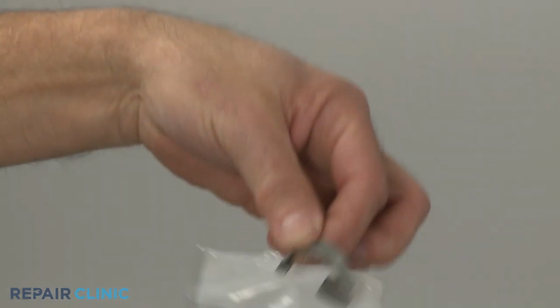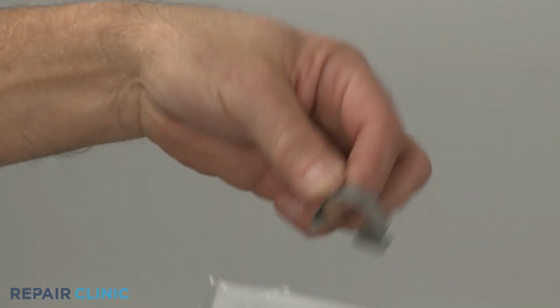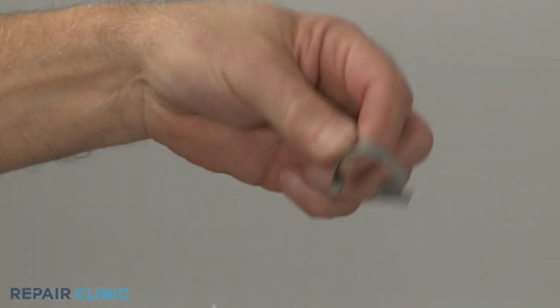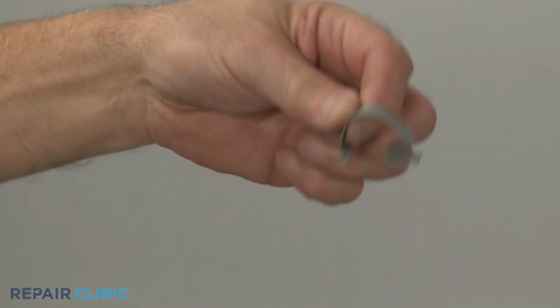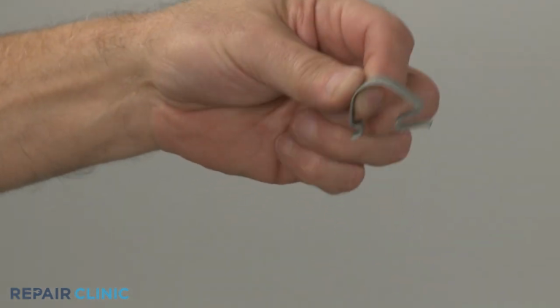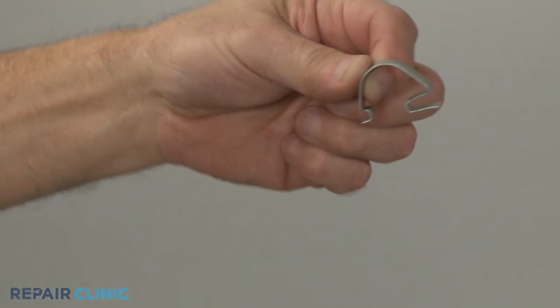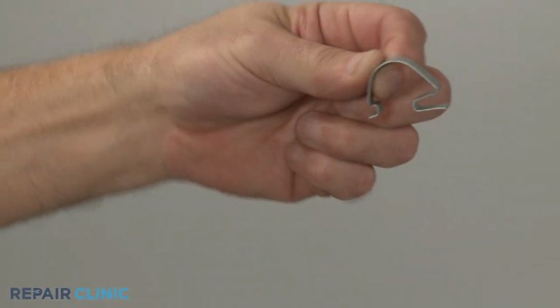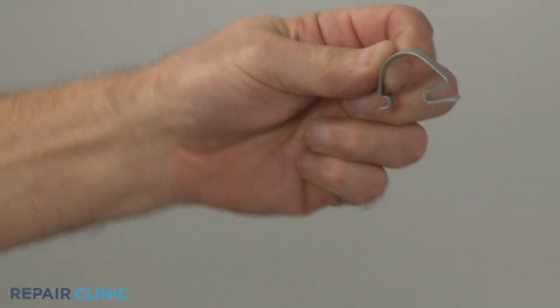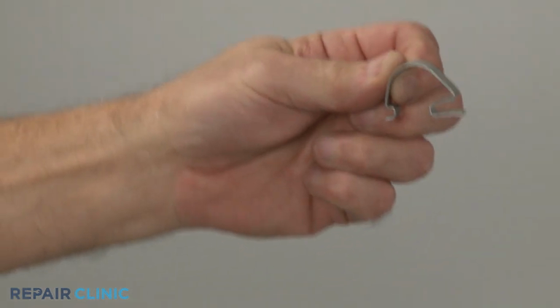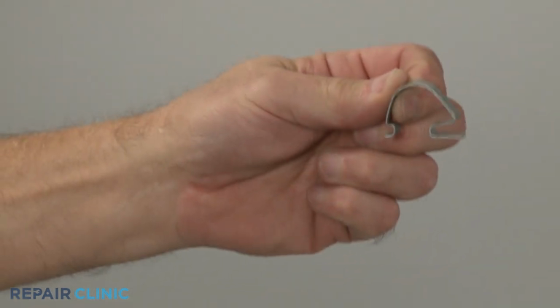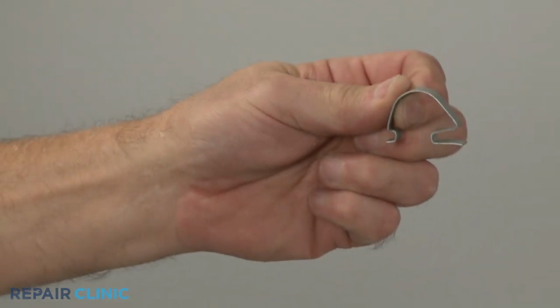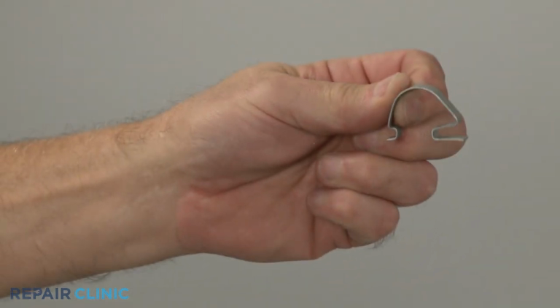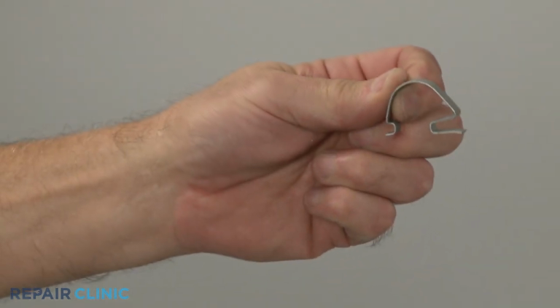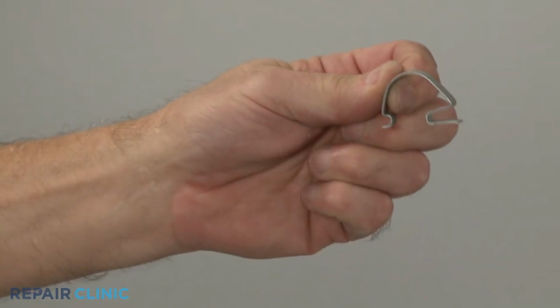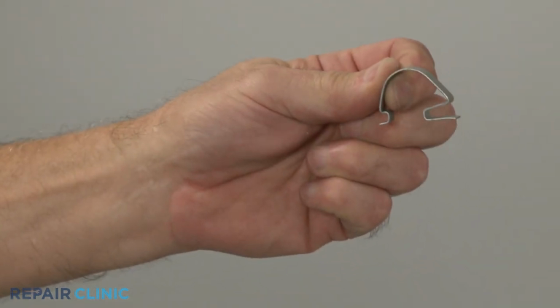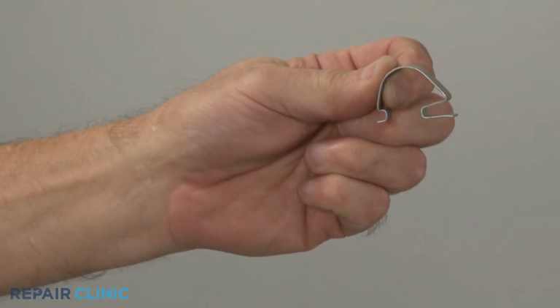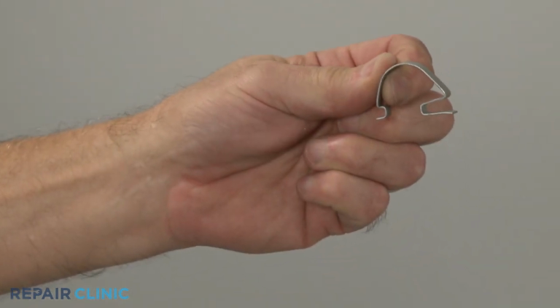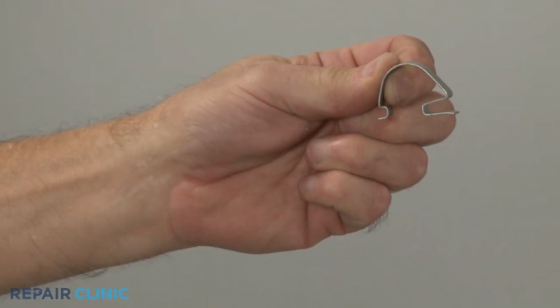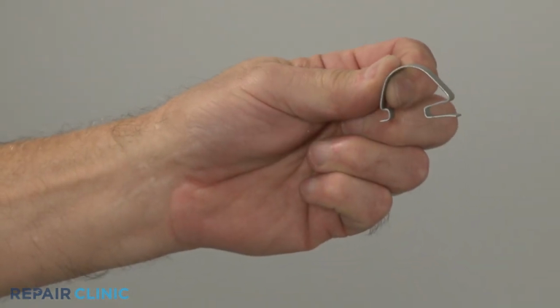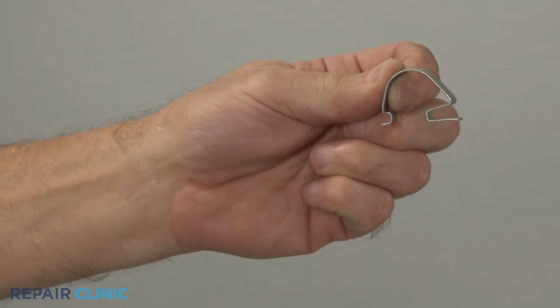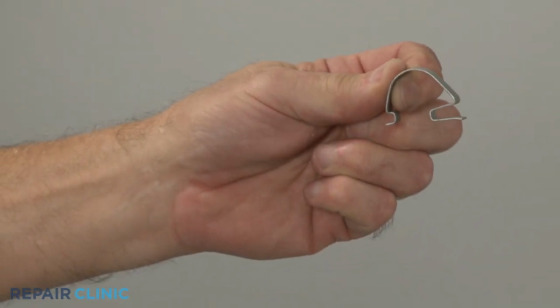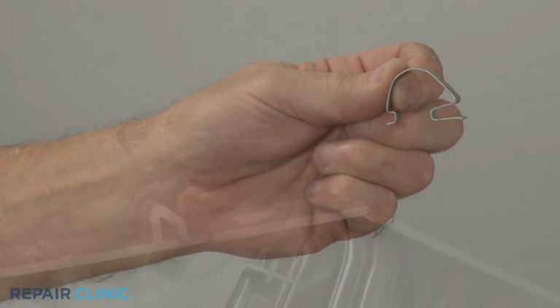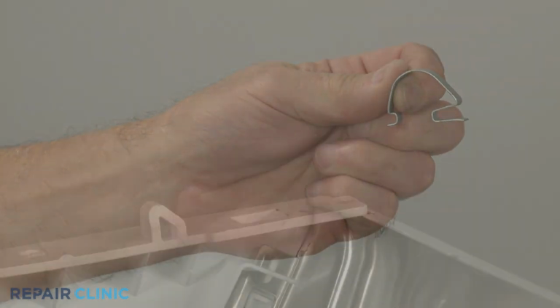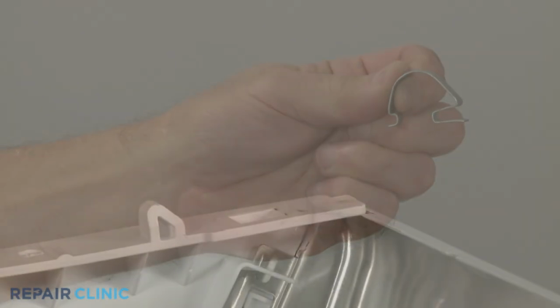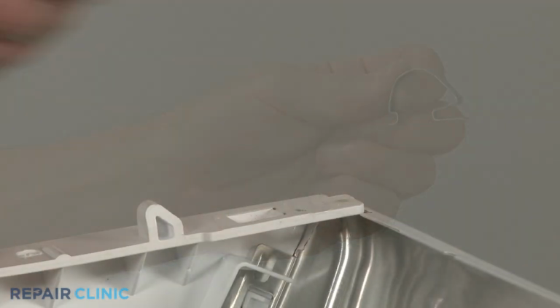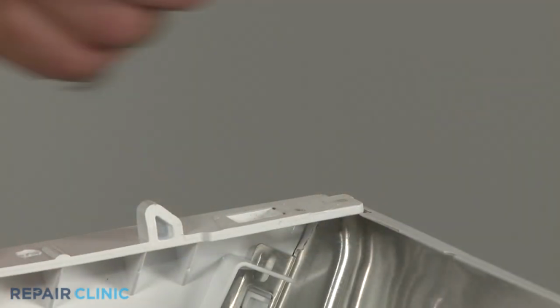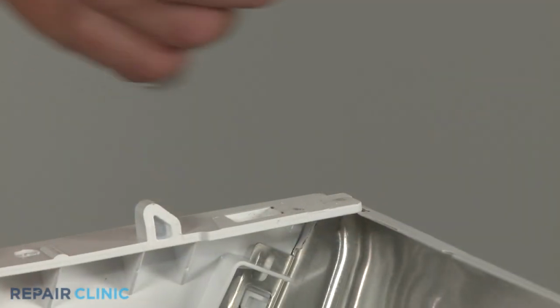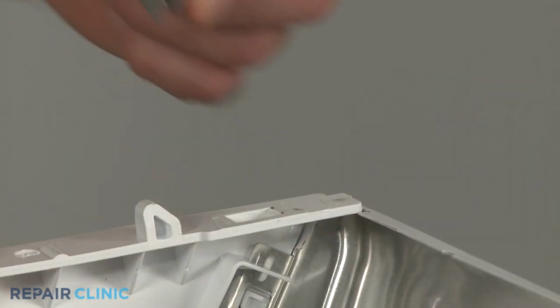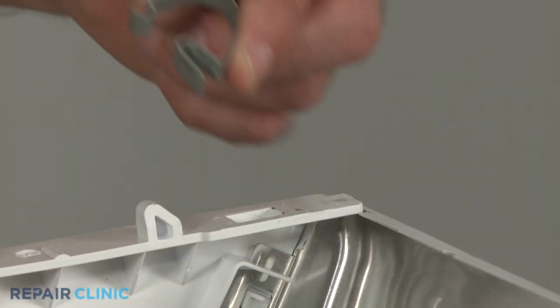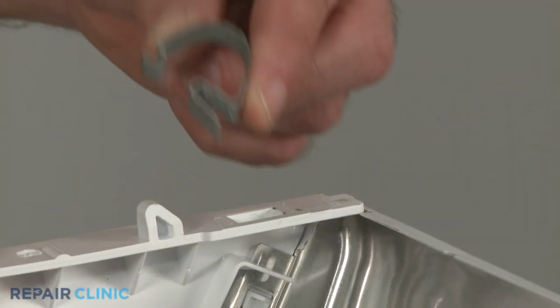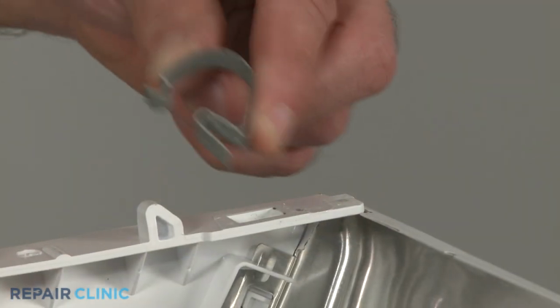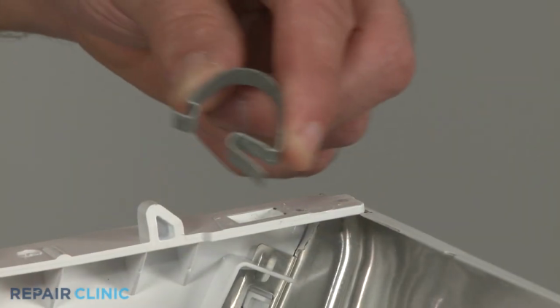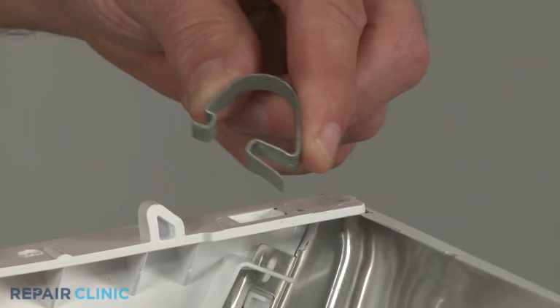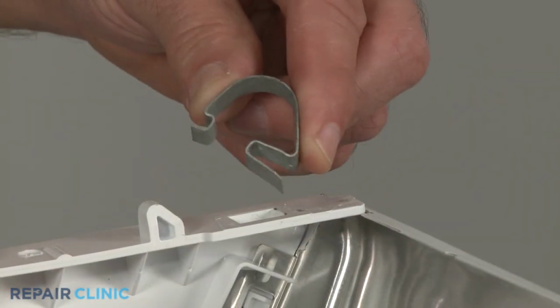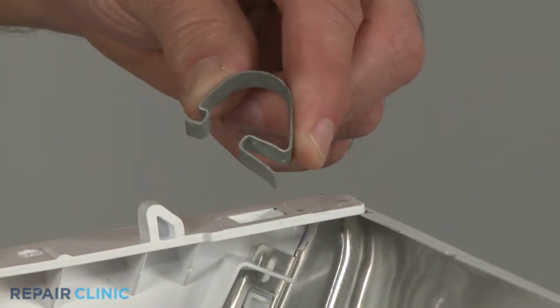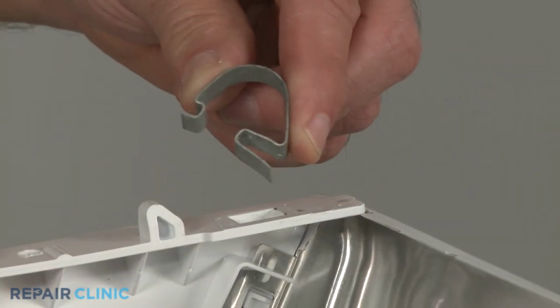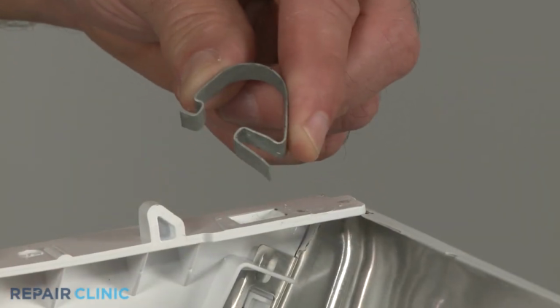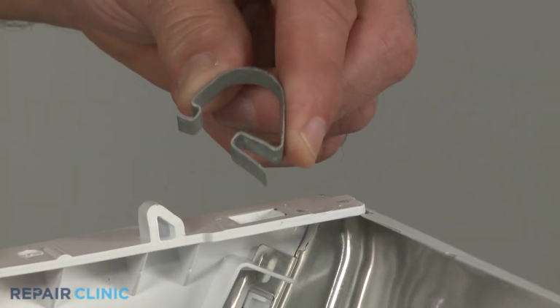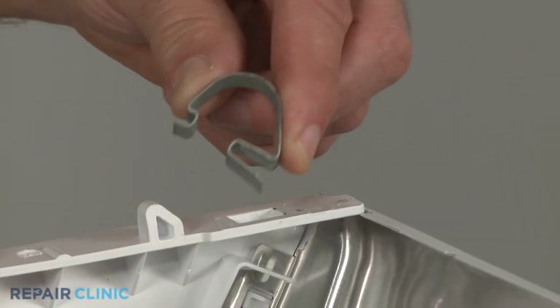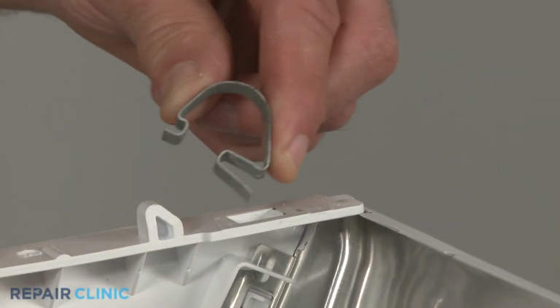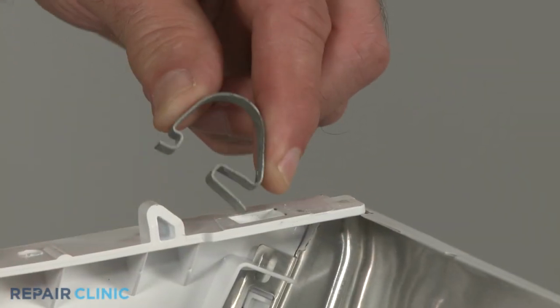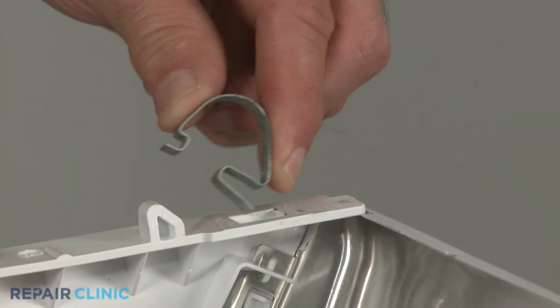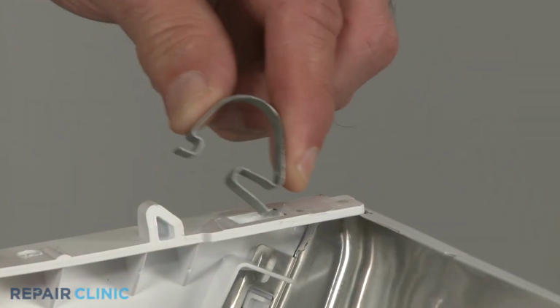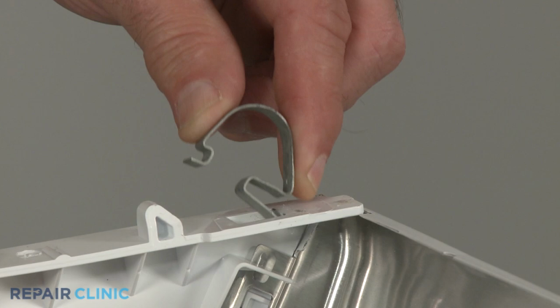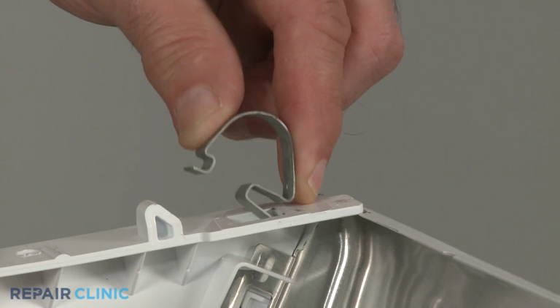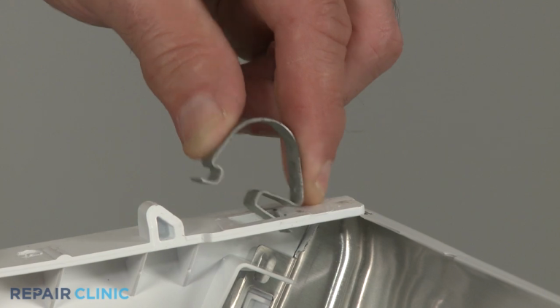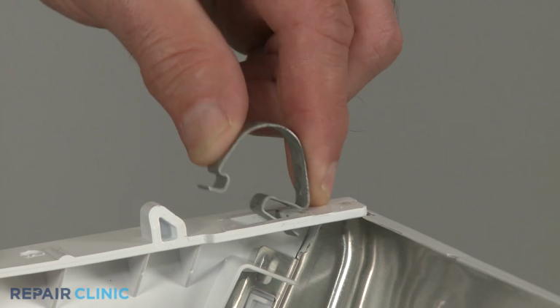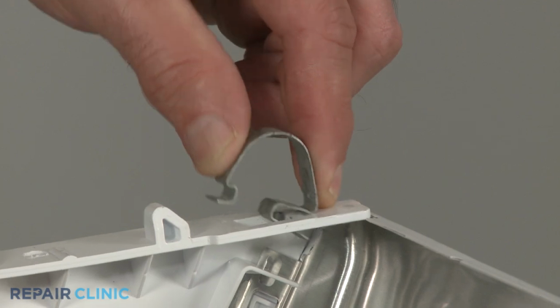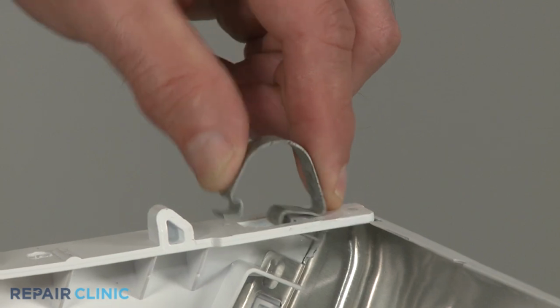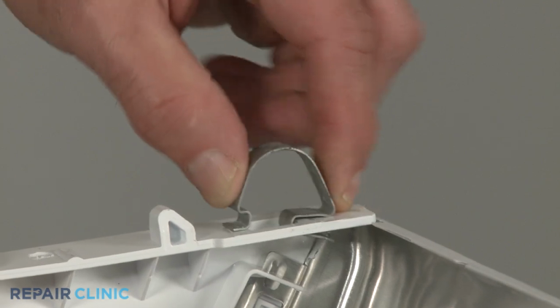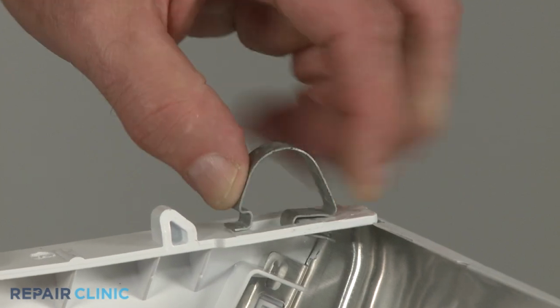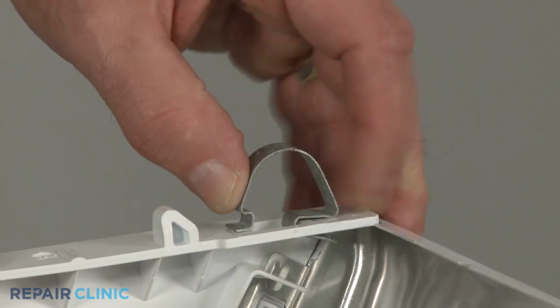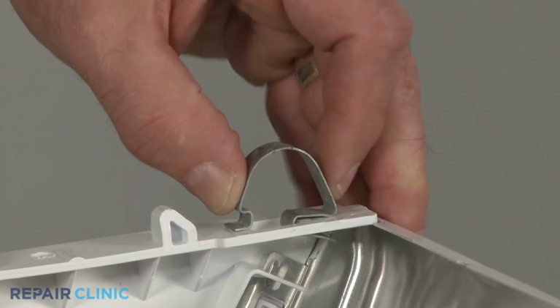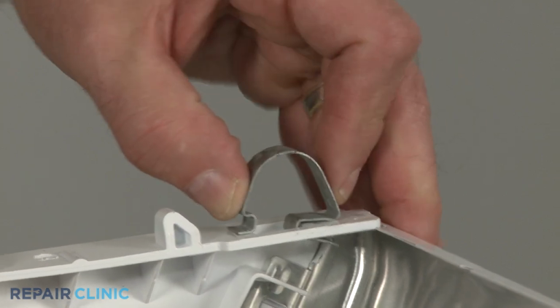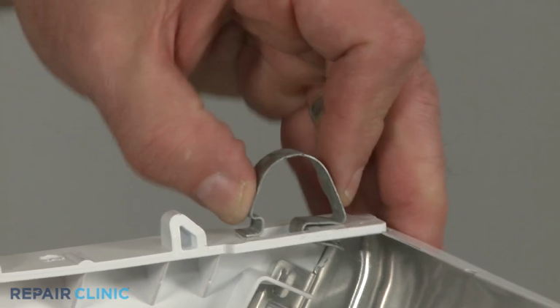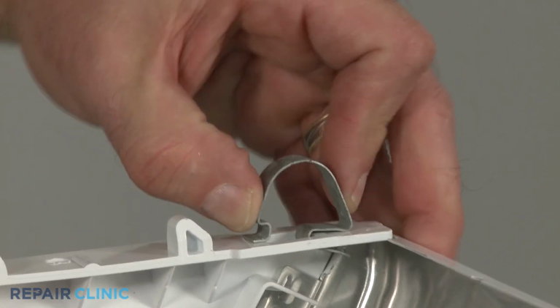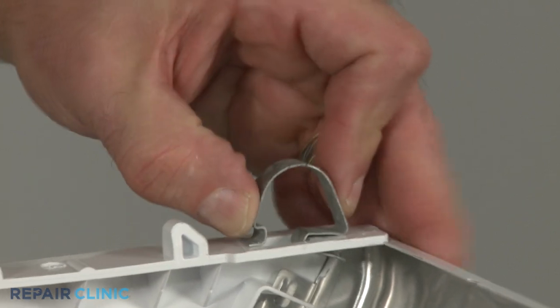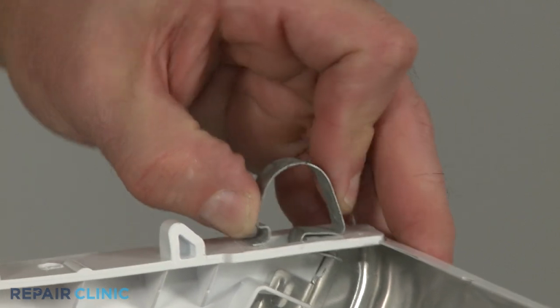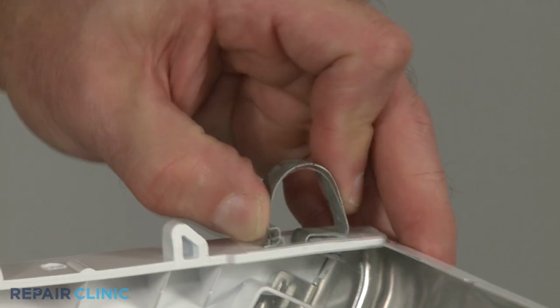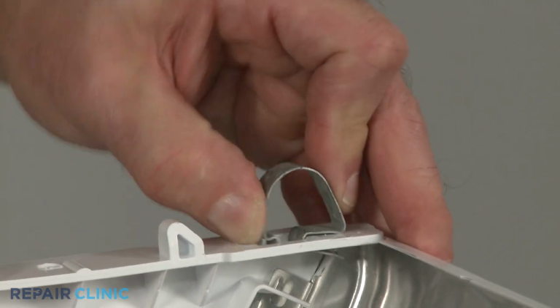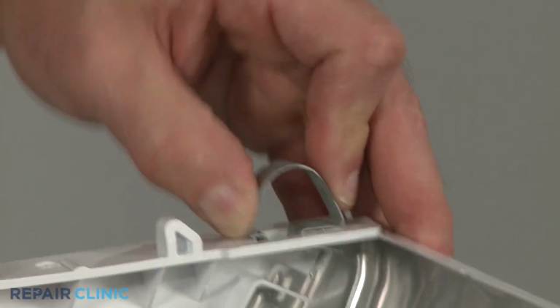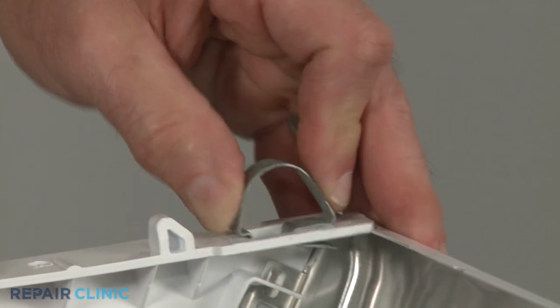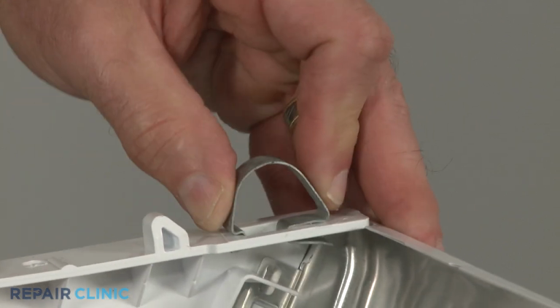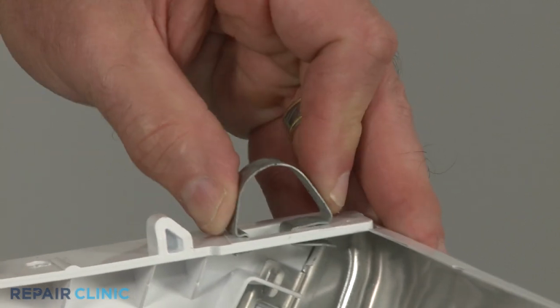Install the new clip by inserting the long end into the slot nearest the front of the console, then snap in the short end.